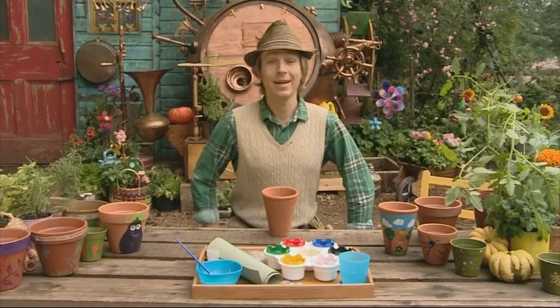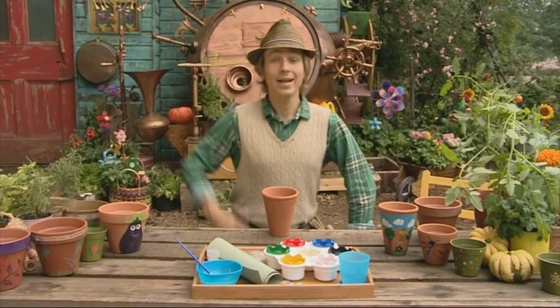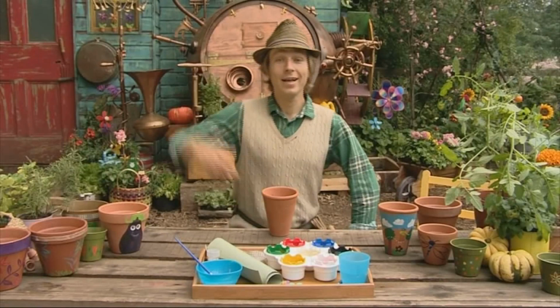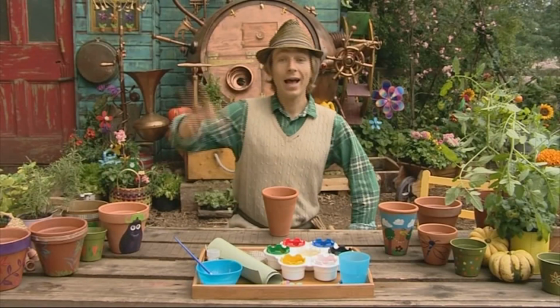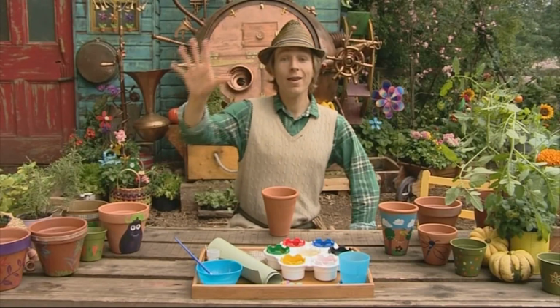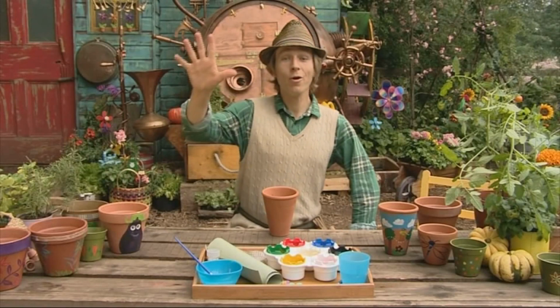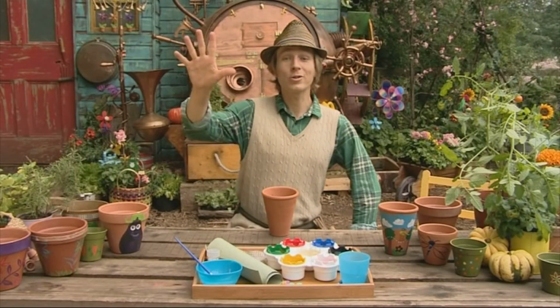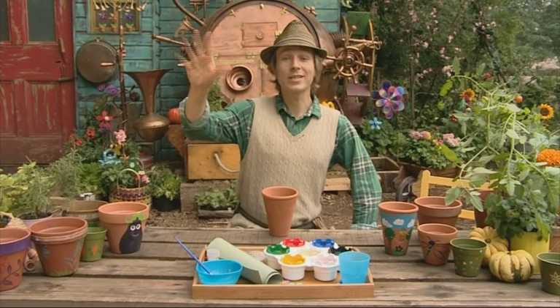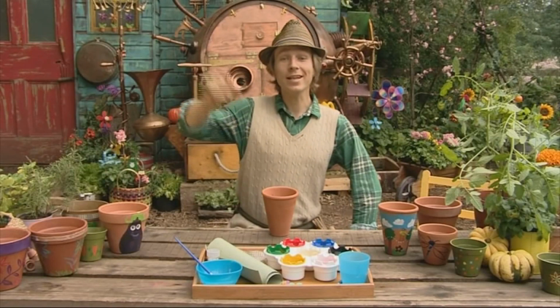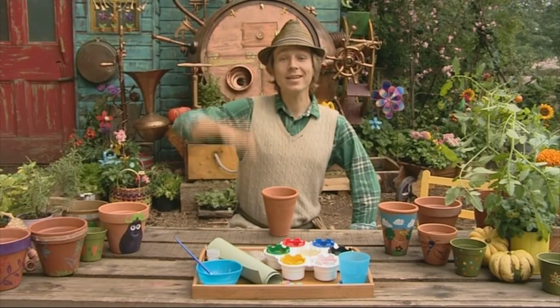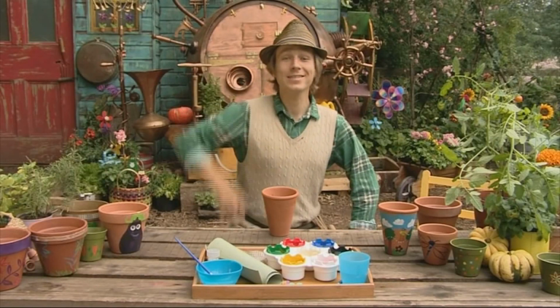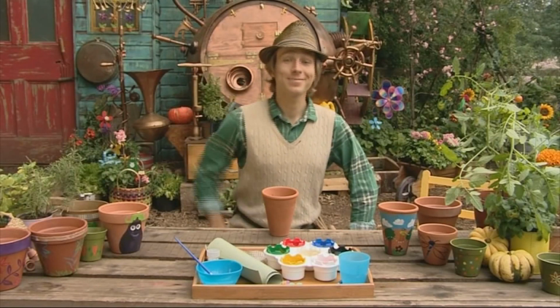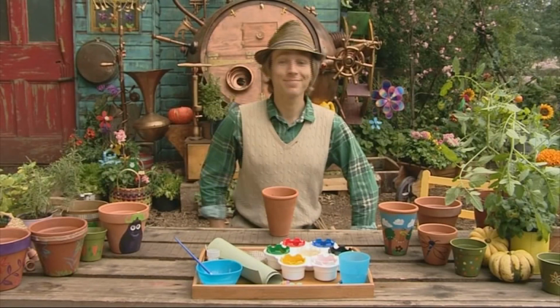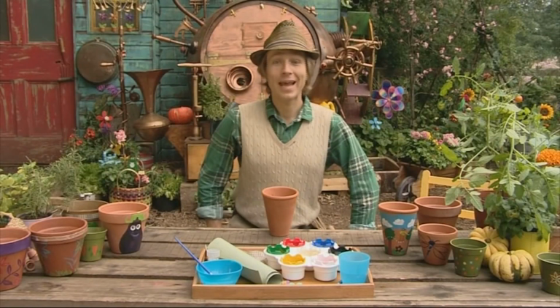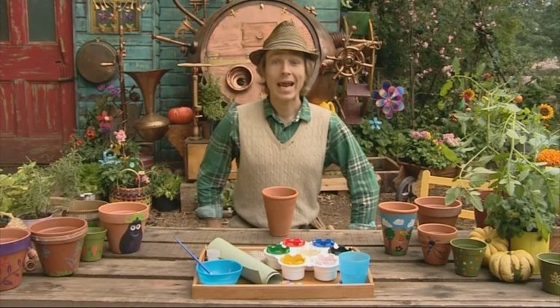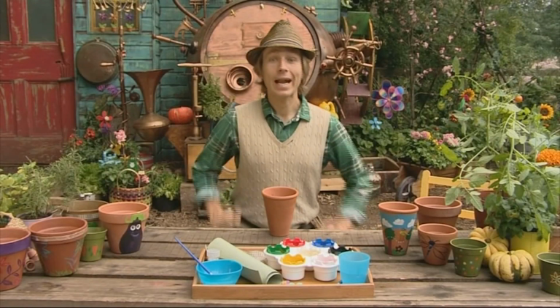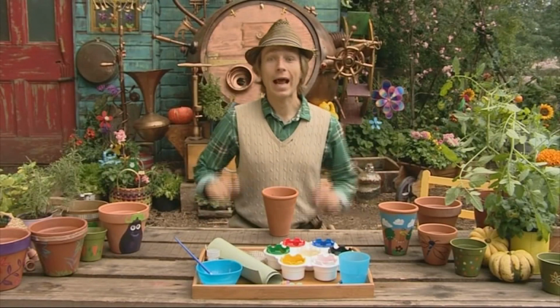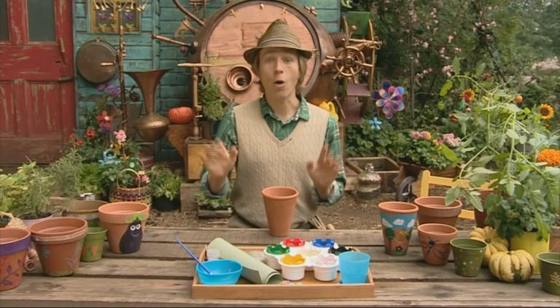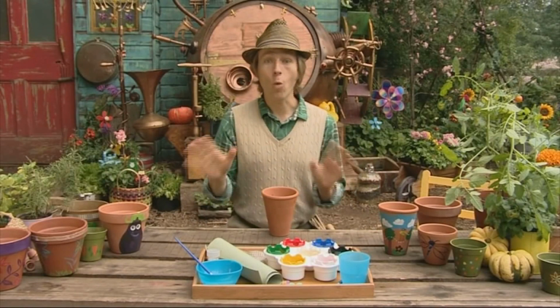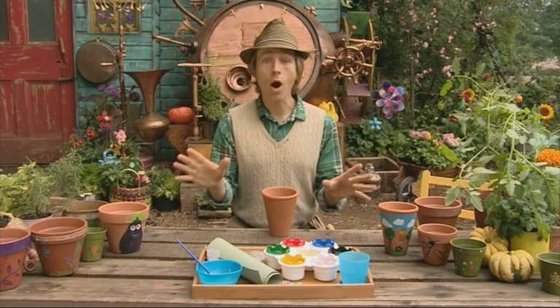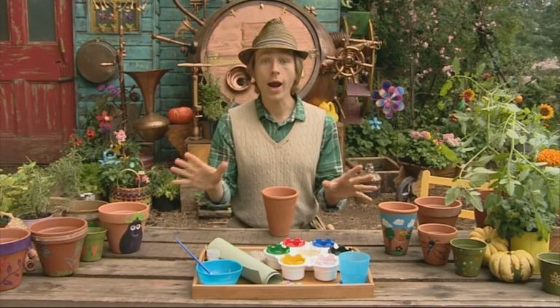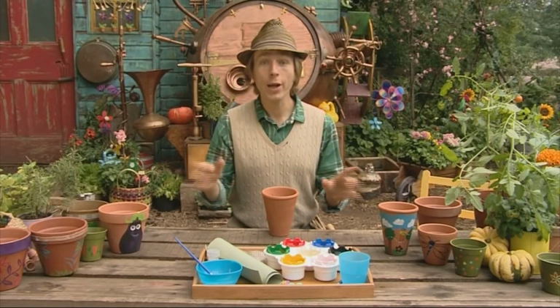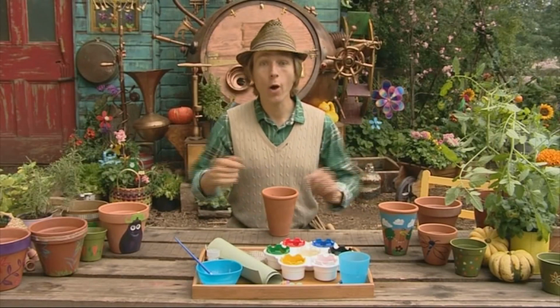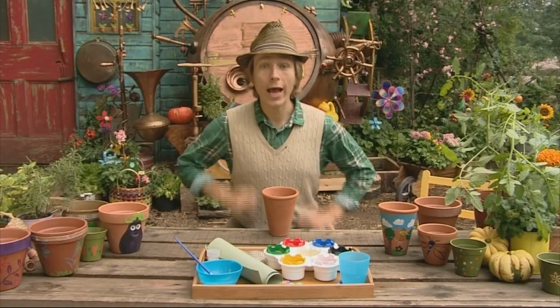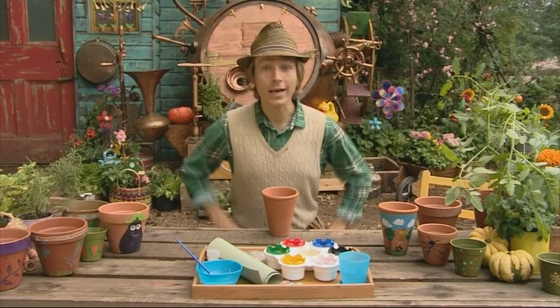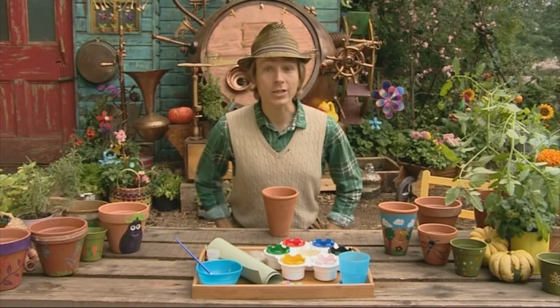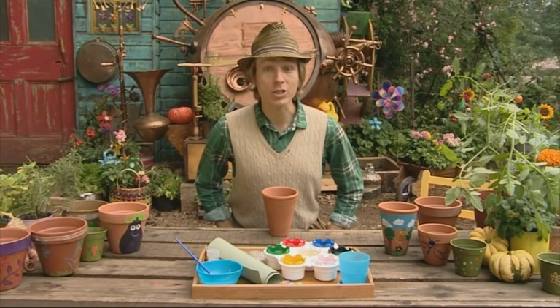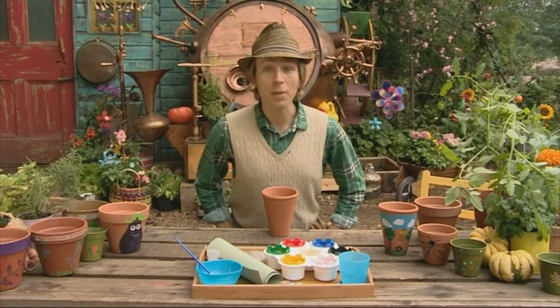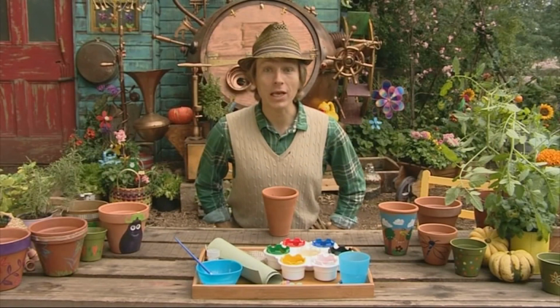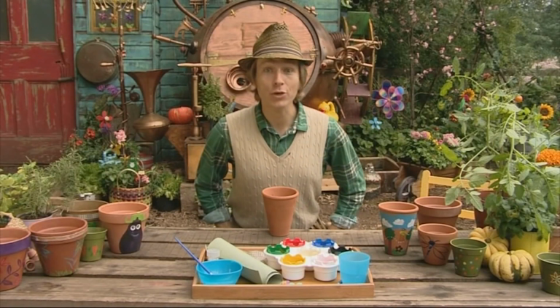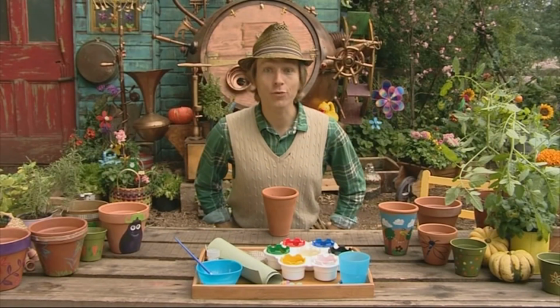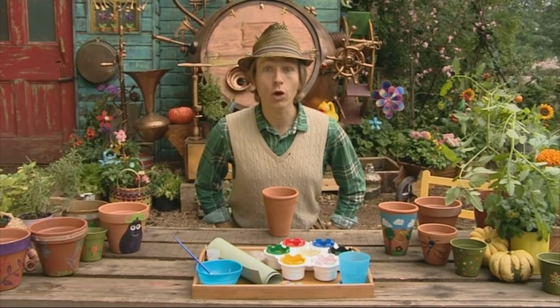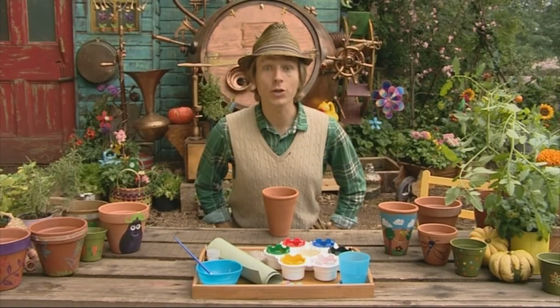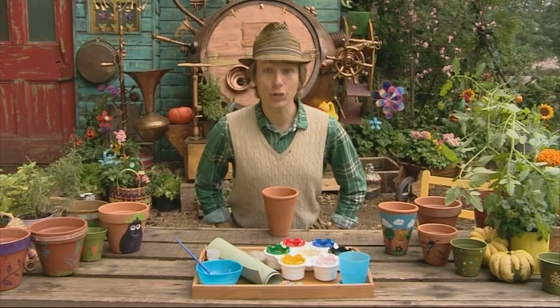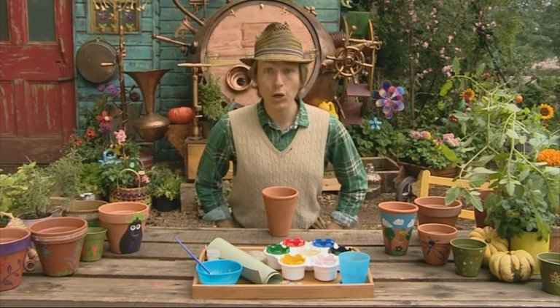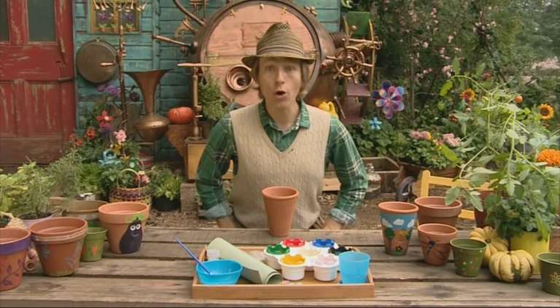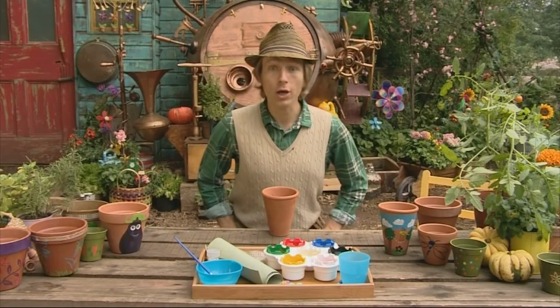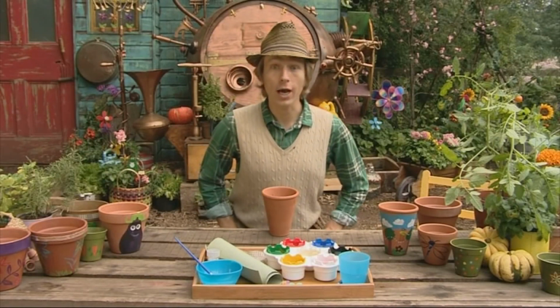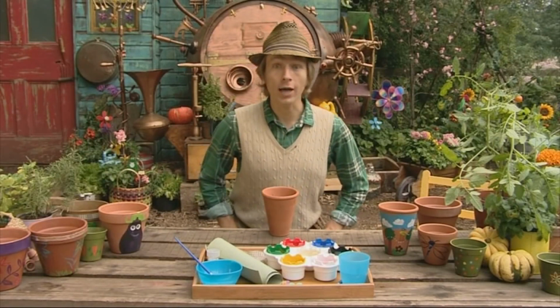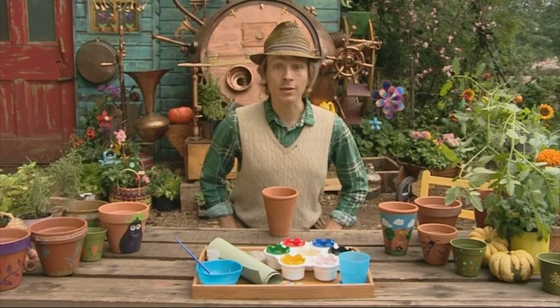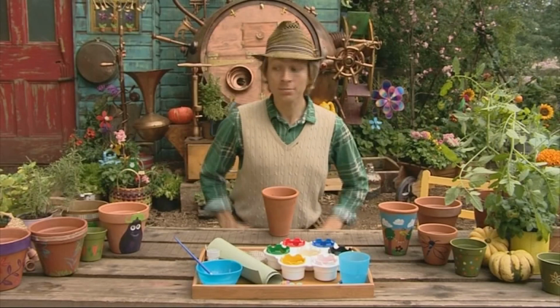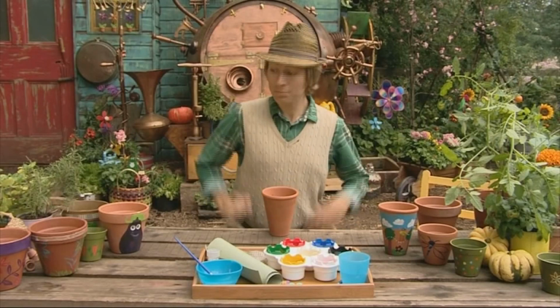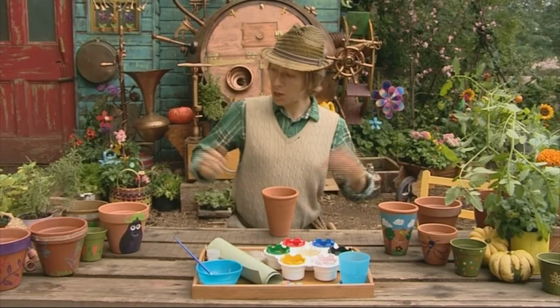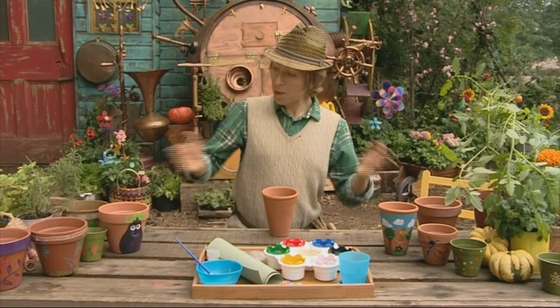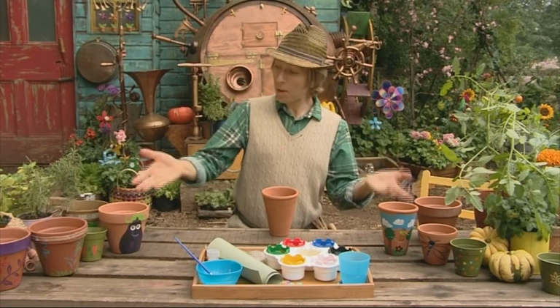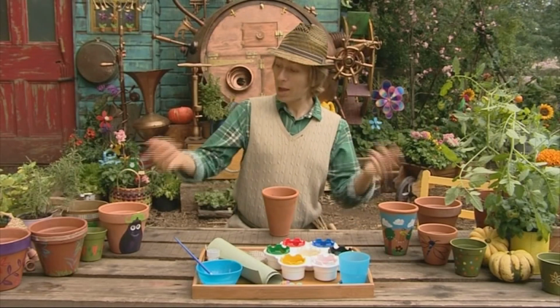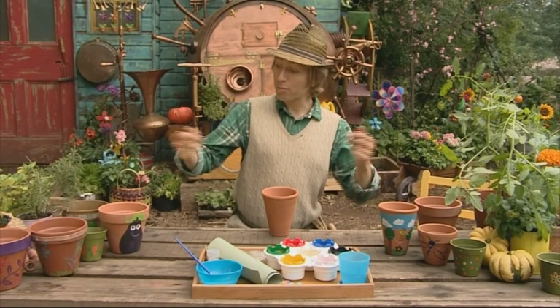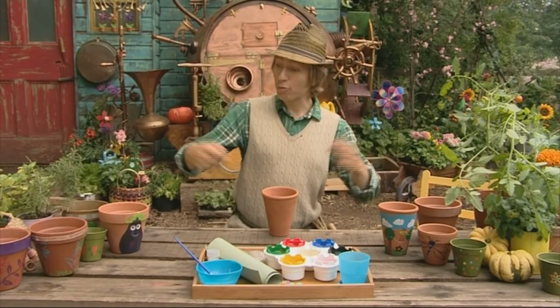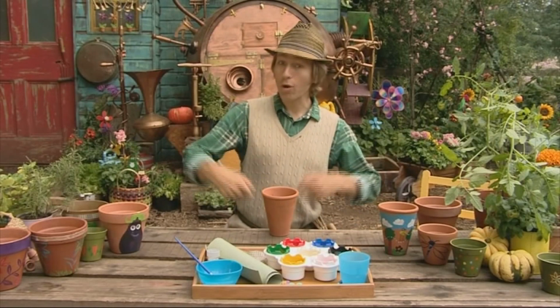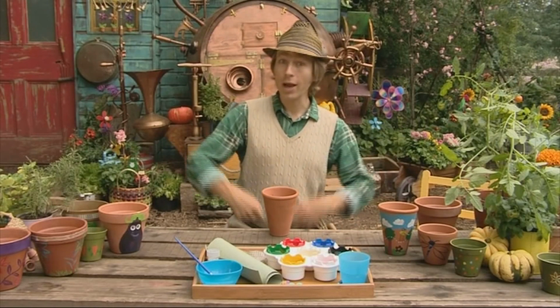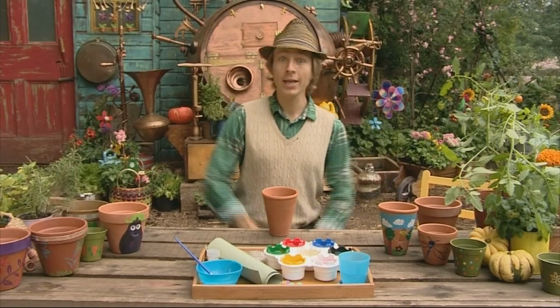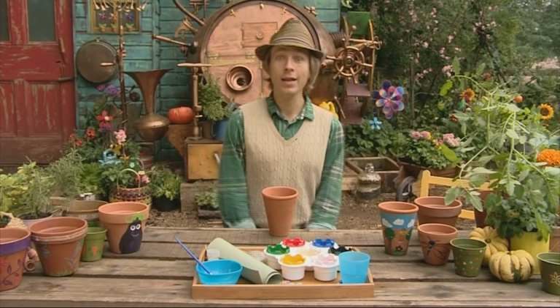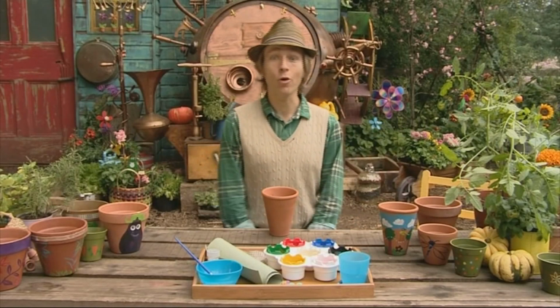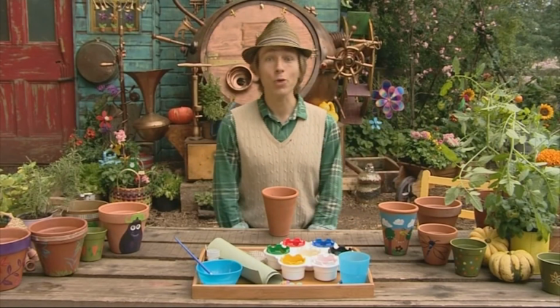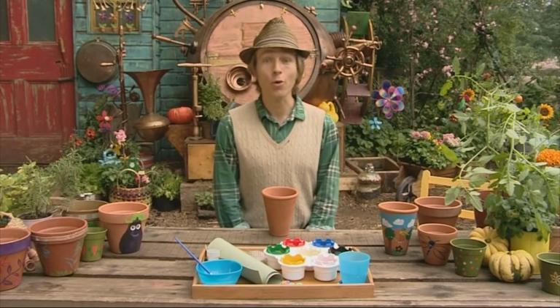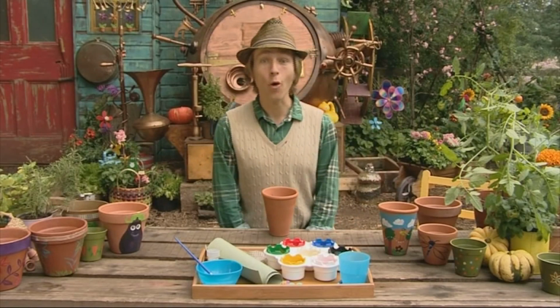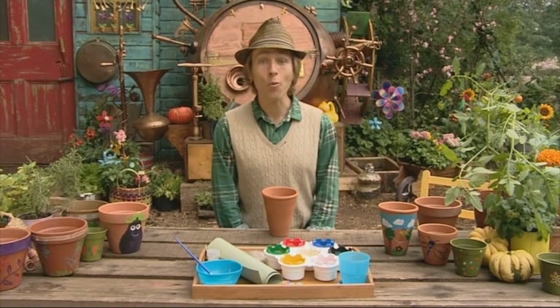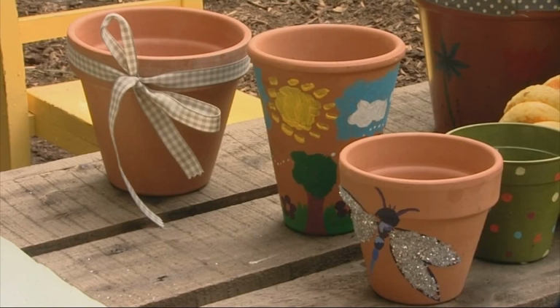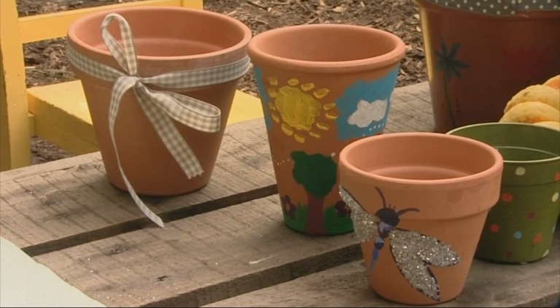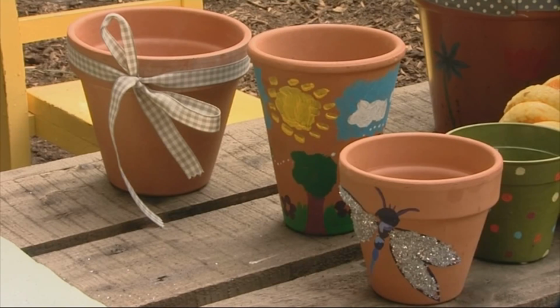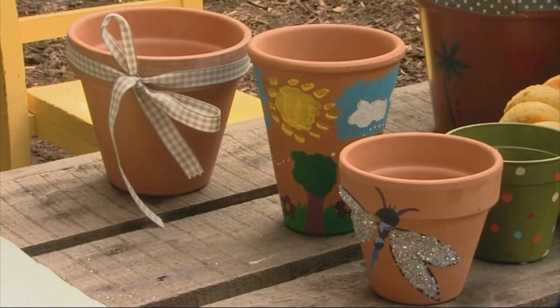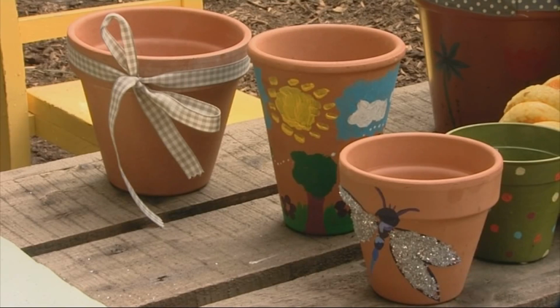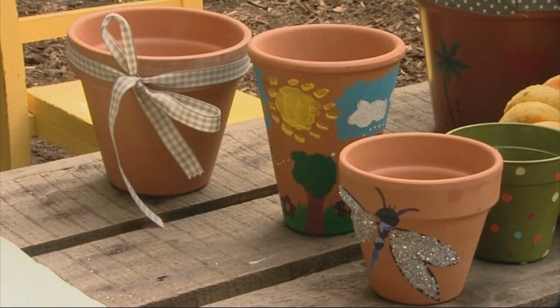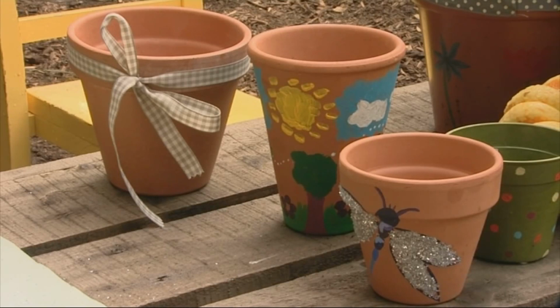Hello tiddlys. Now why not add a splash of colour to your garden by brightening up your old plant pots.